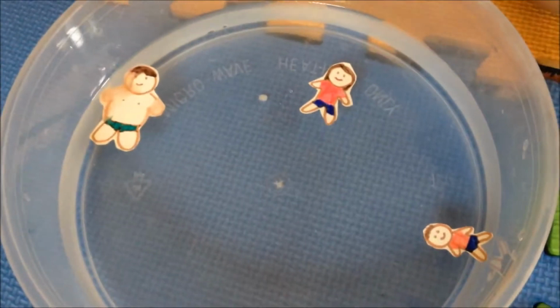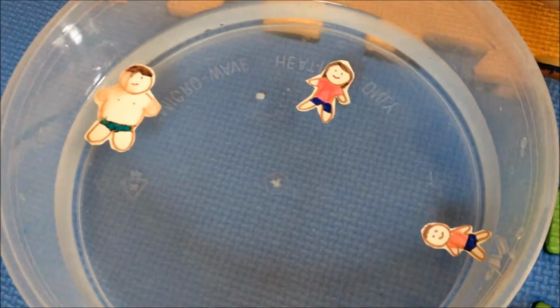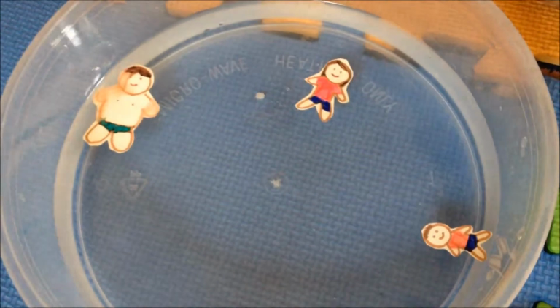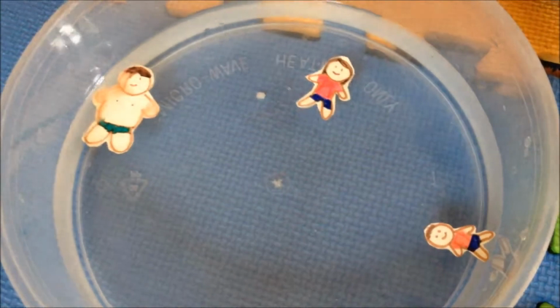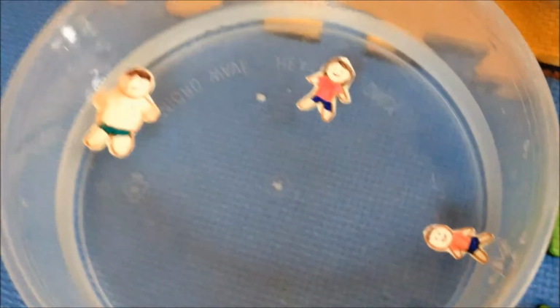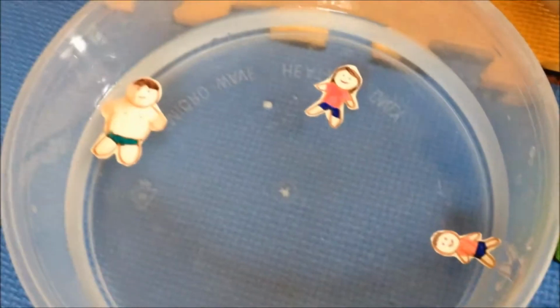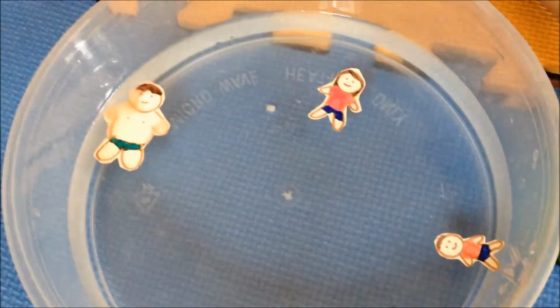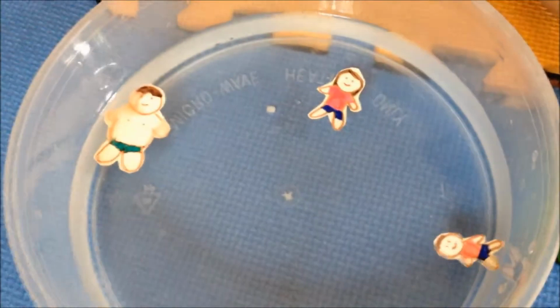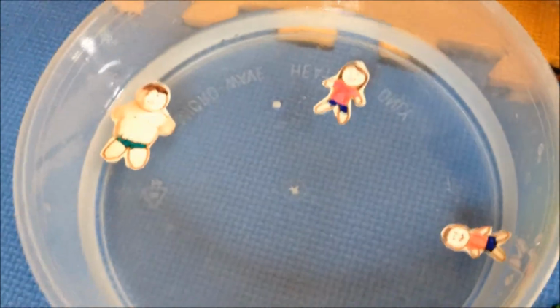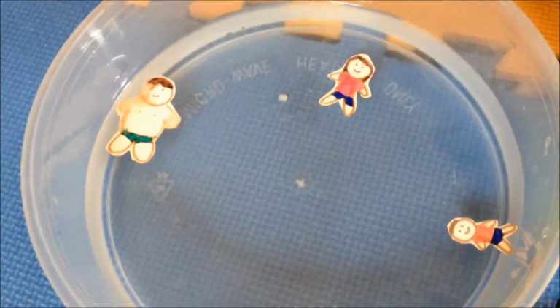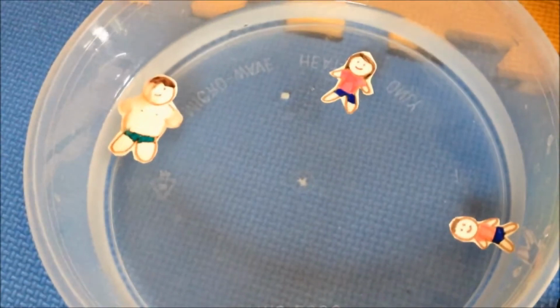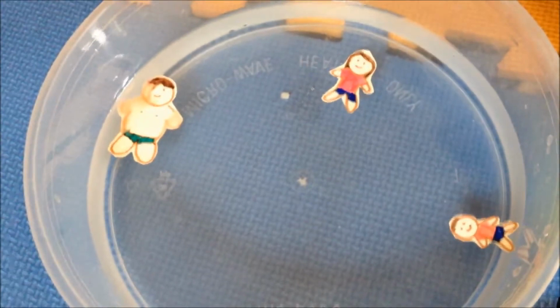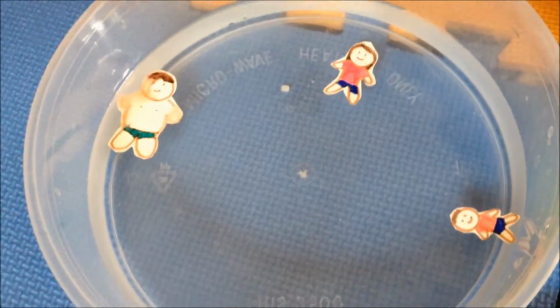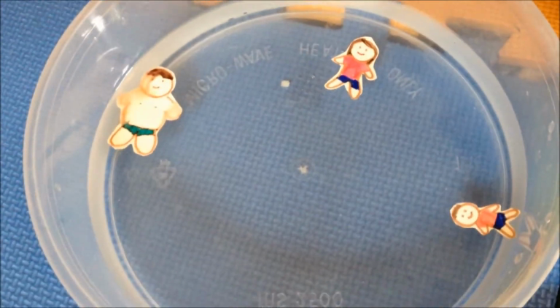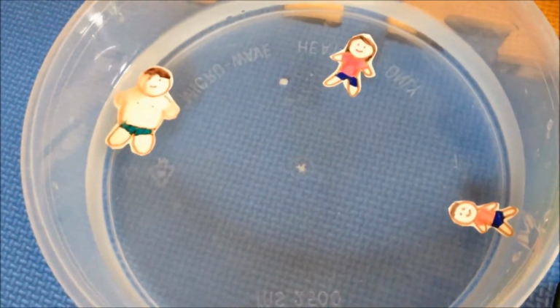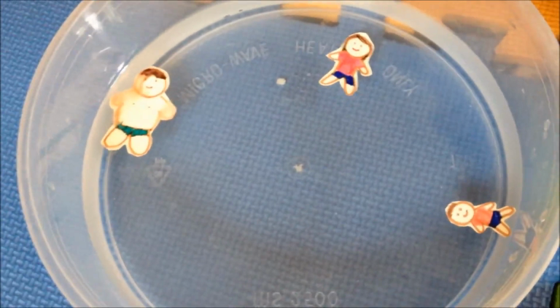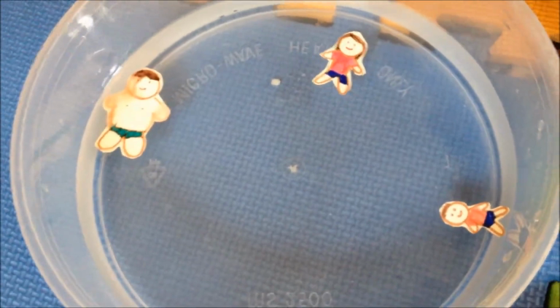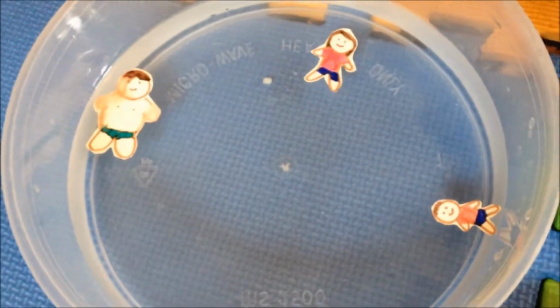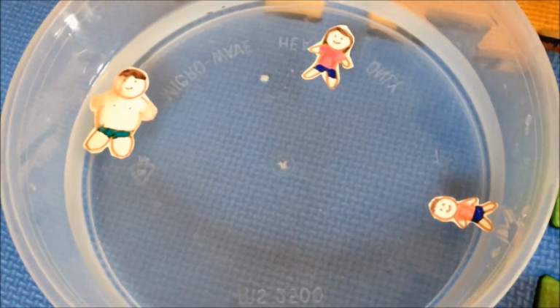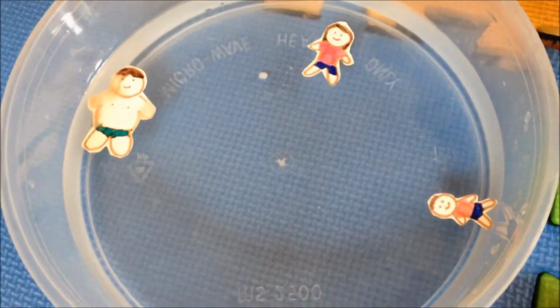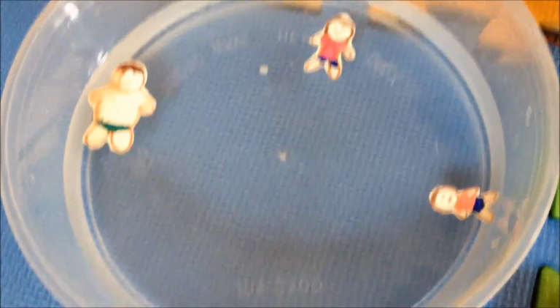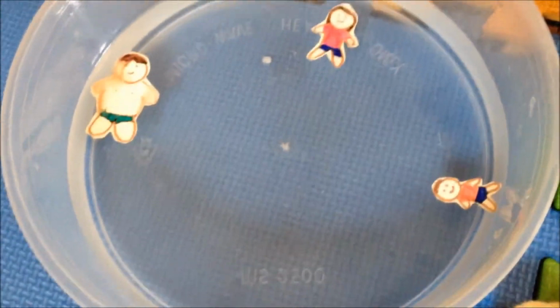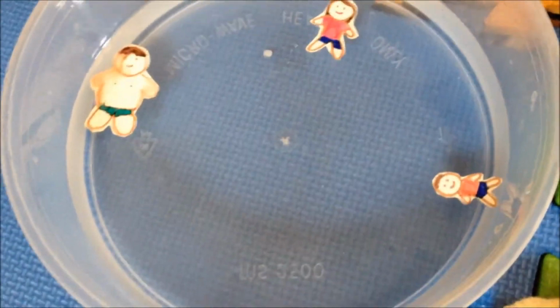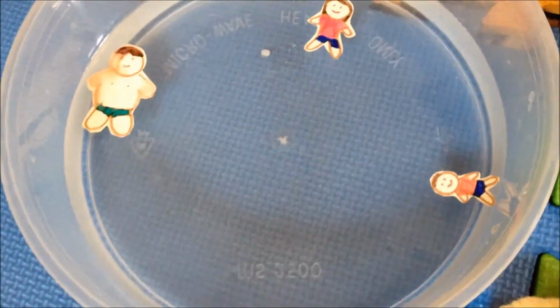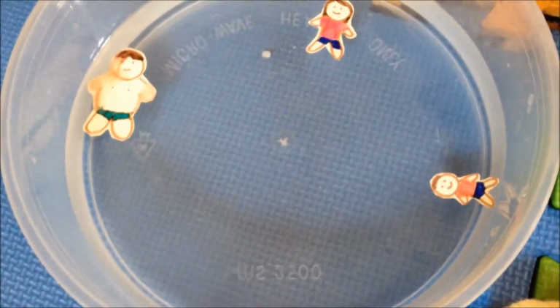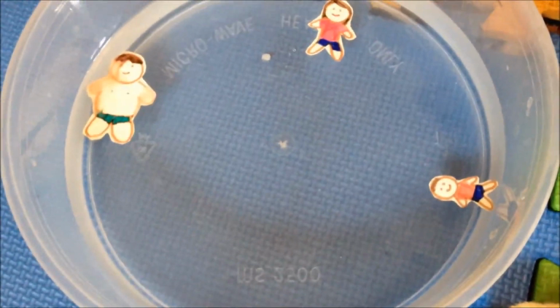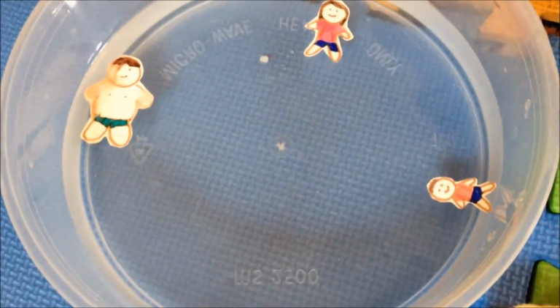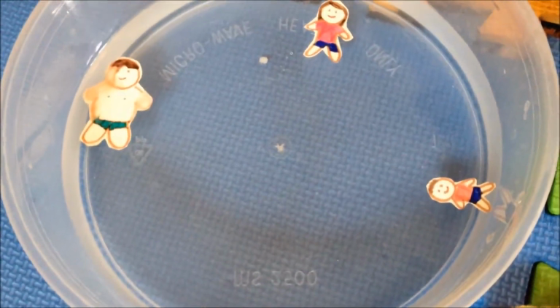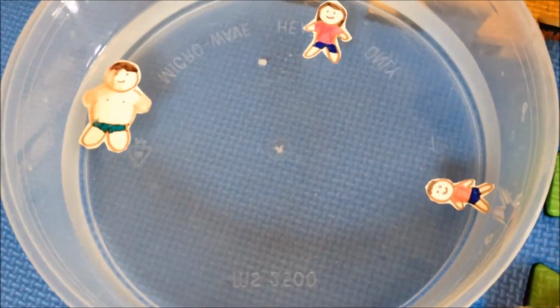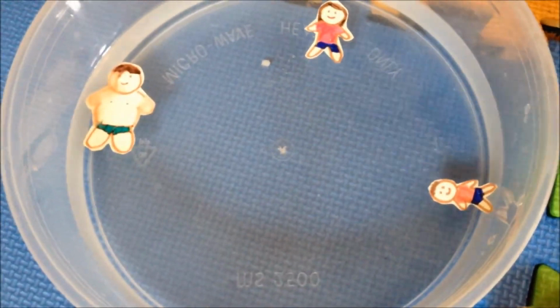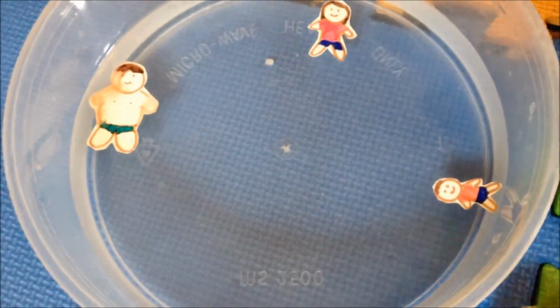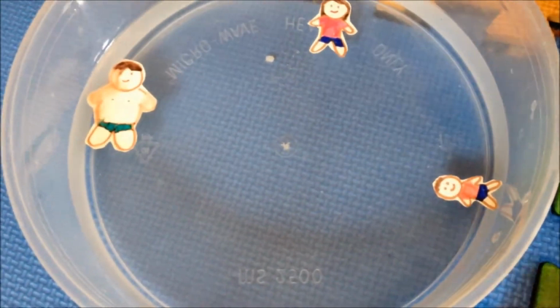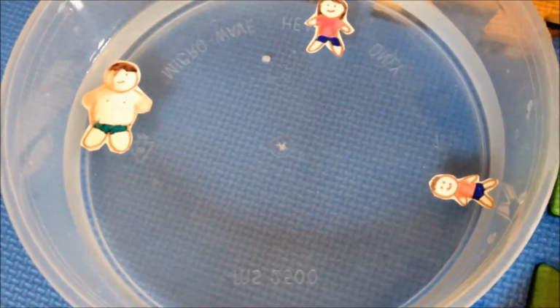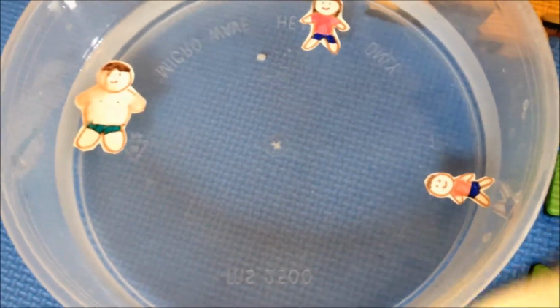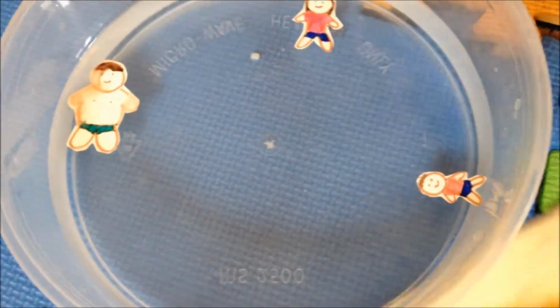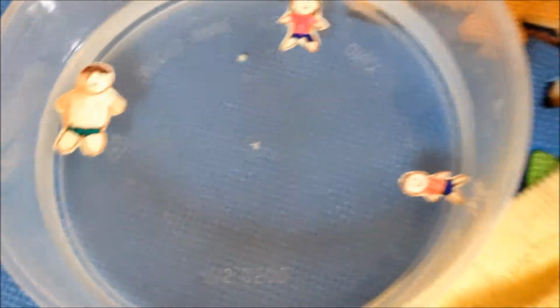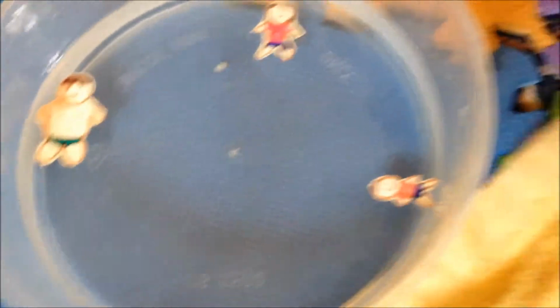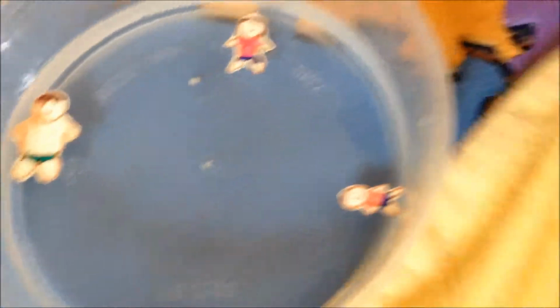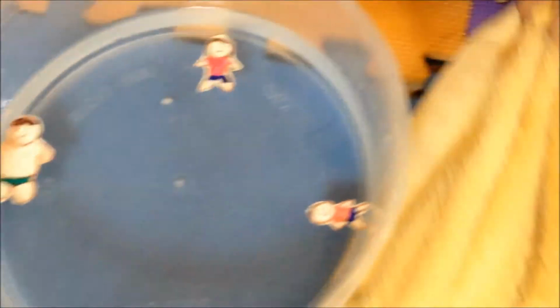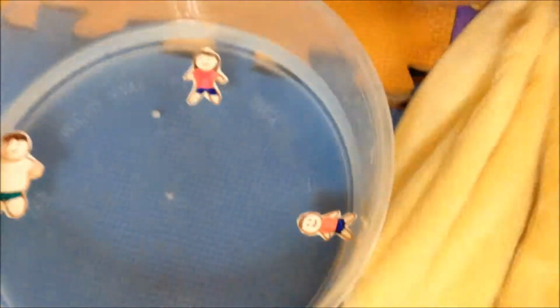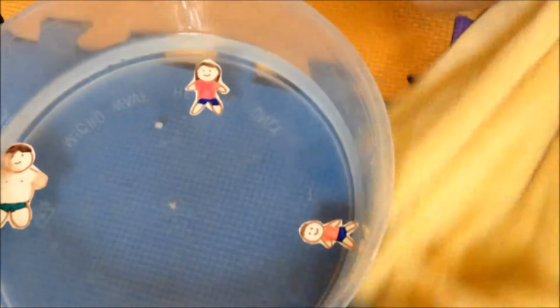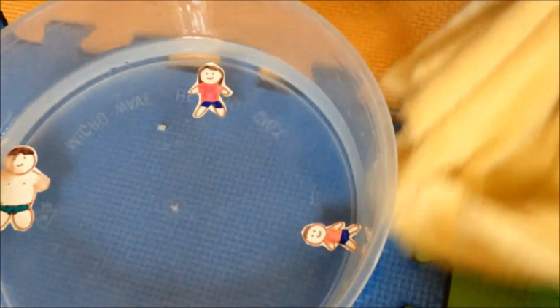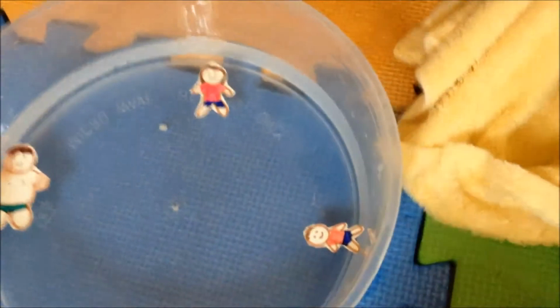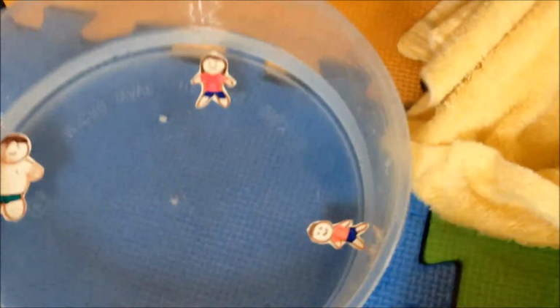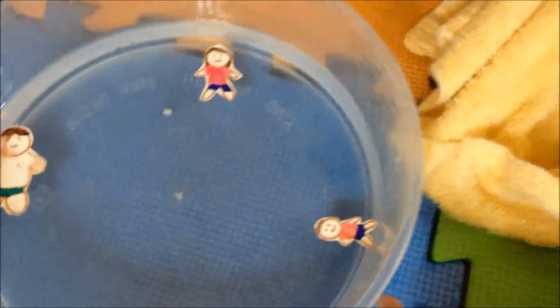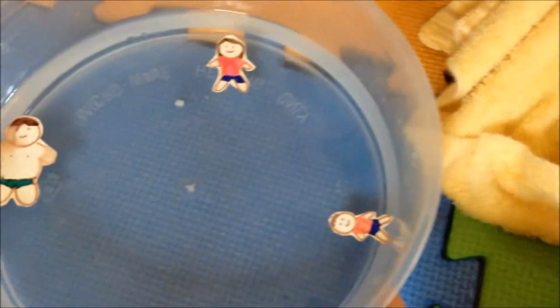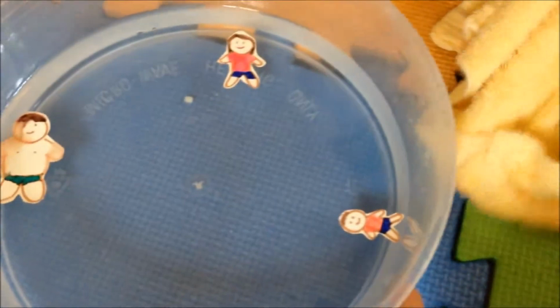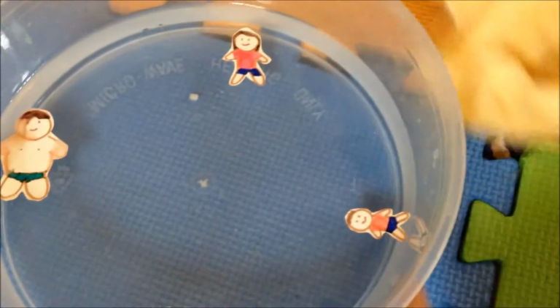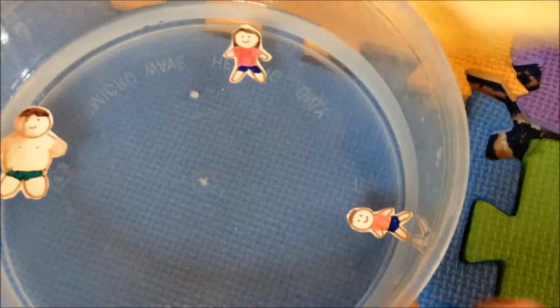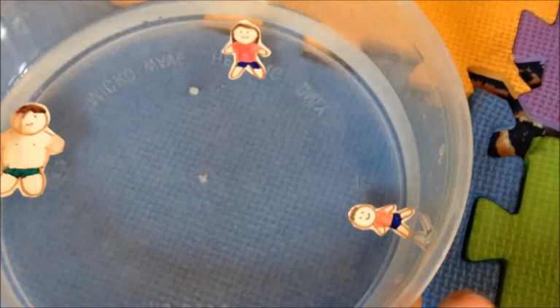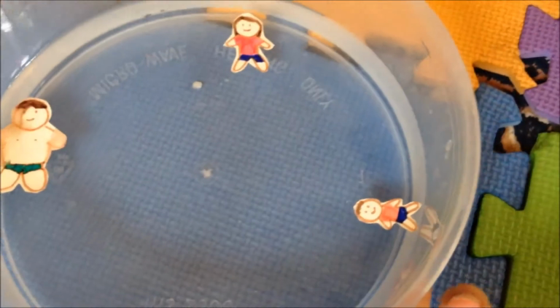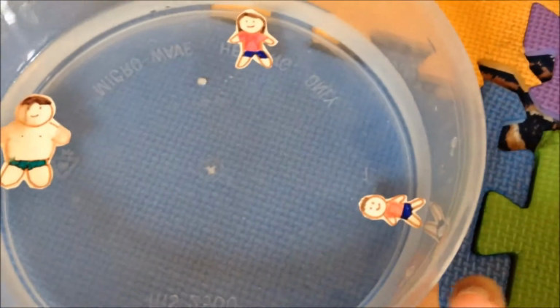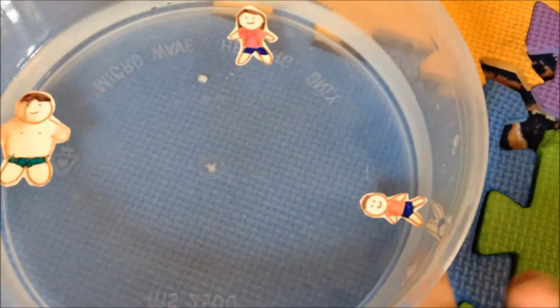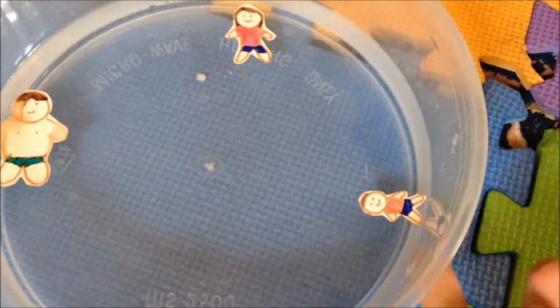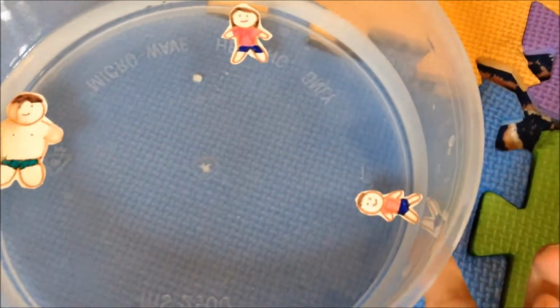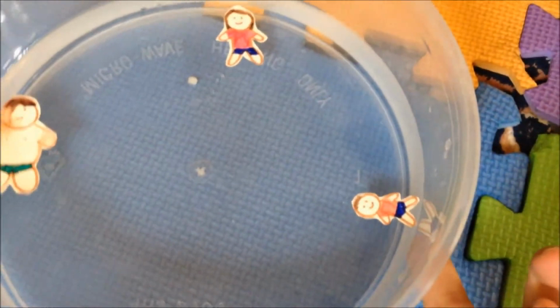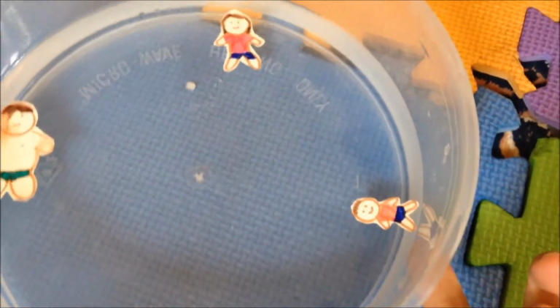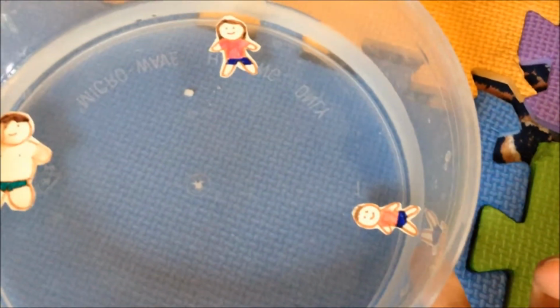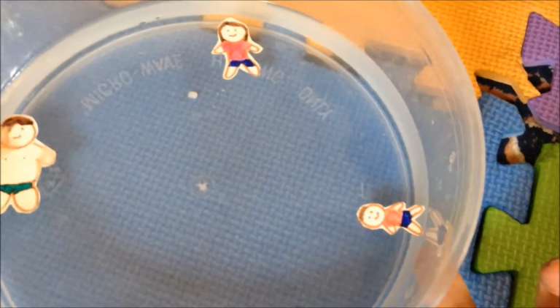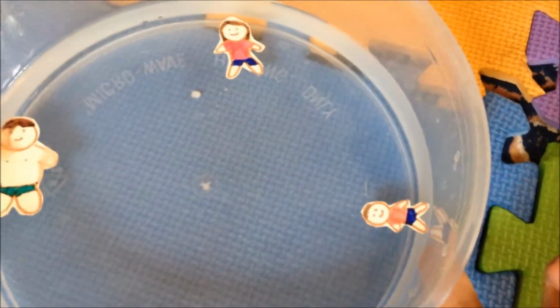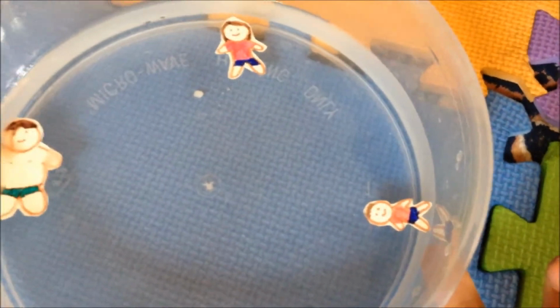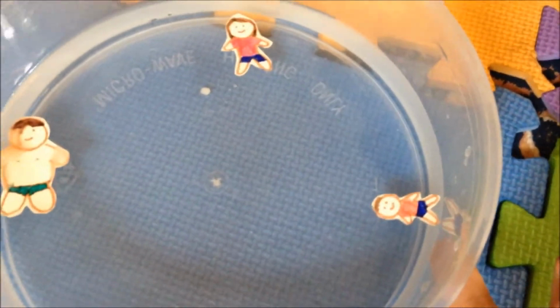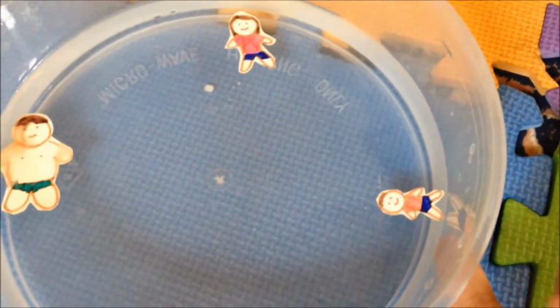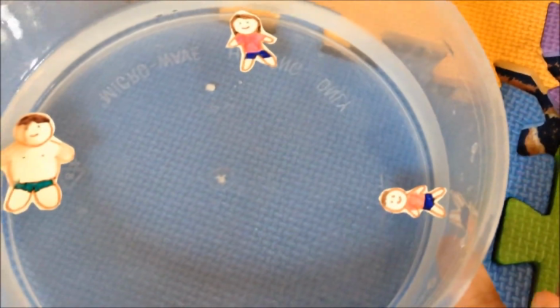So everyone is swimming in their own area. Ashton likes to stay on the side.